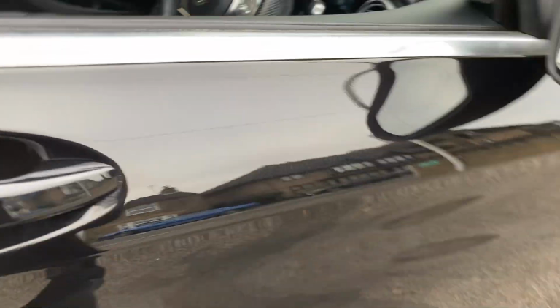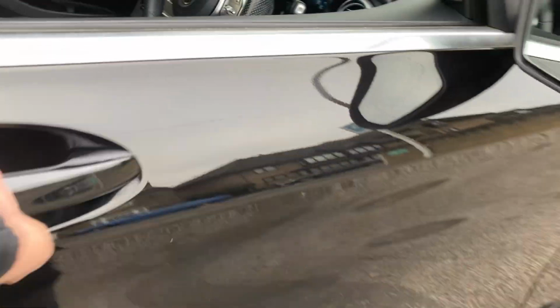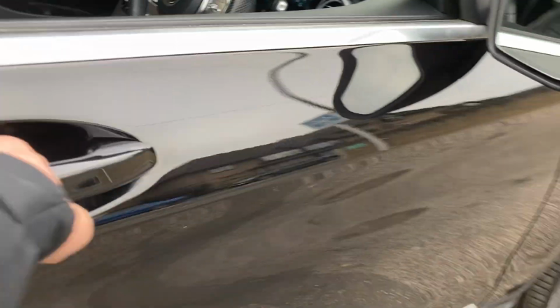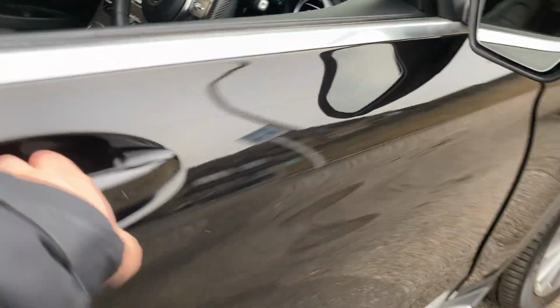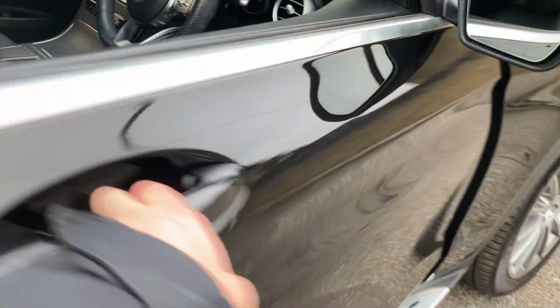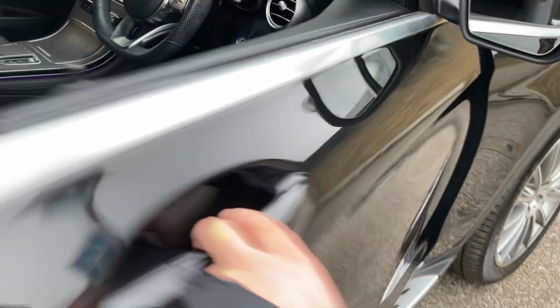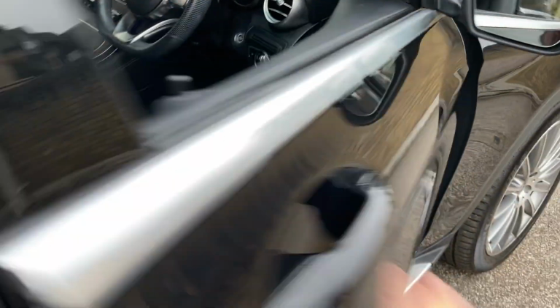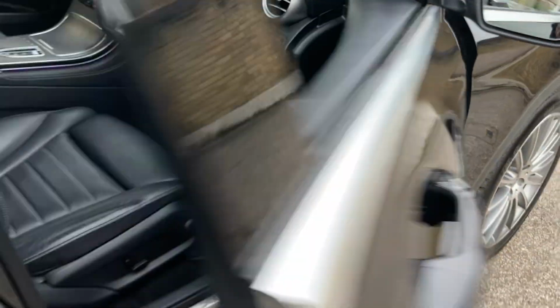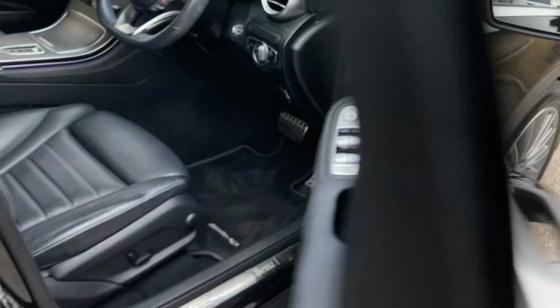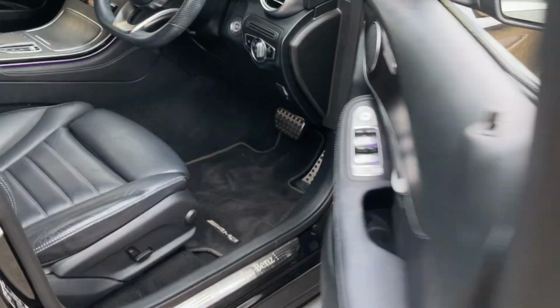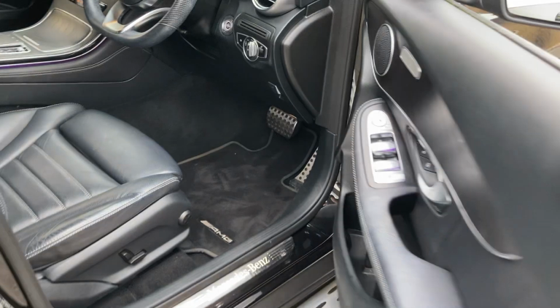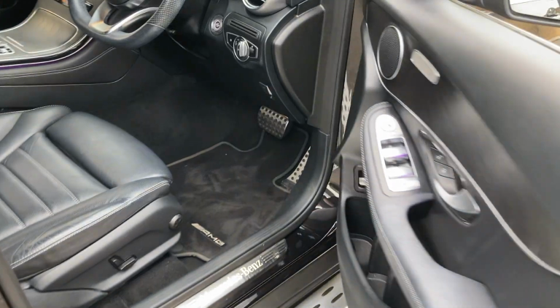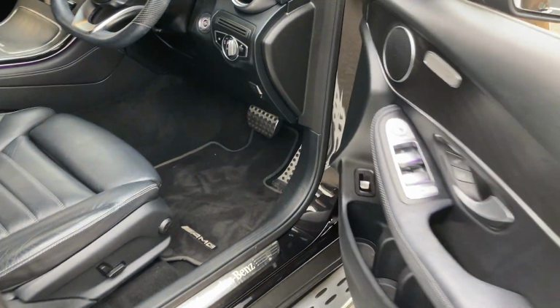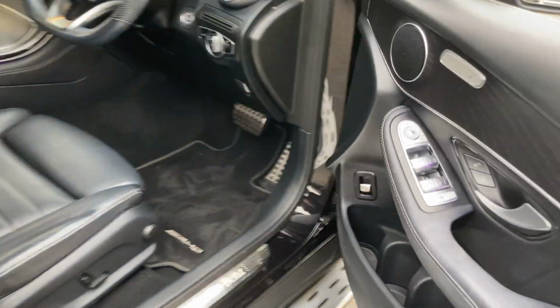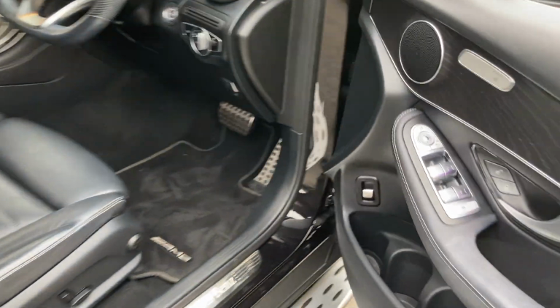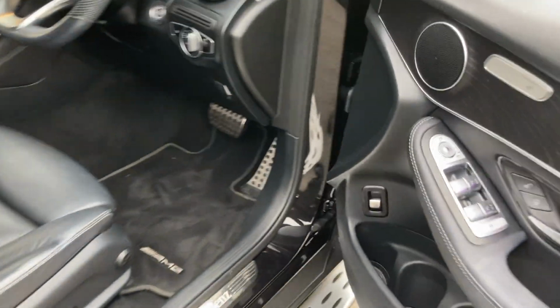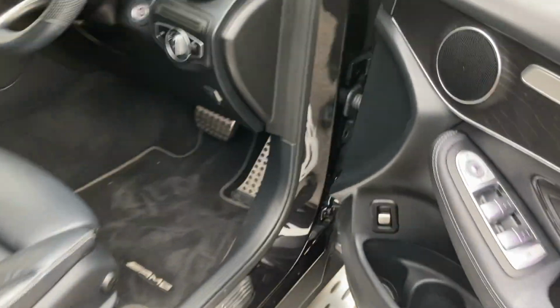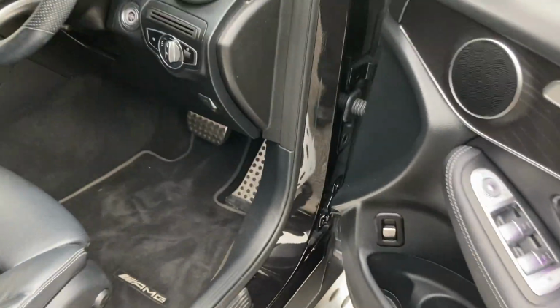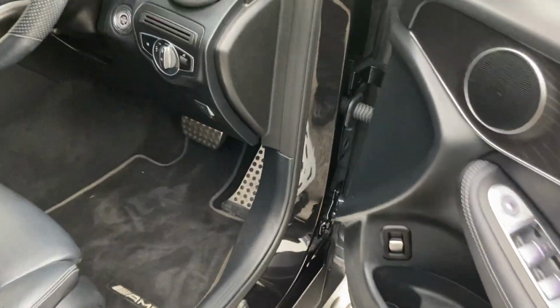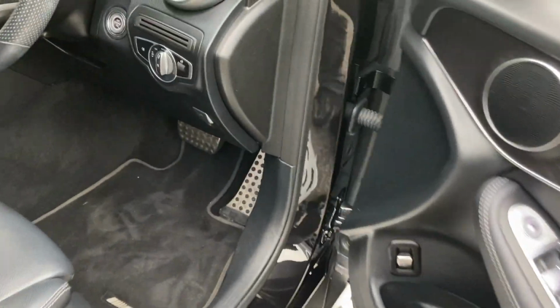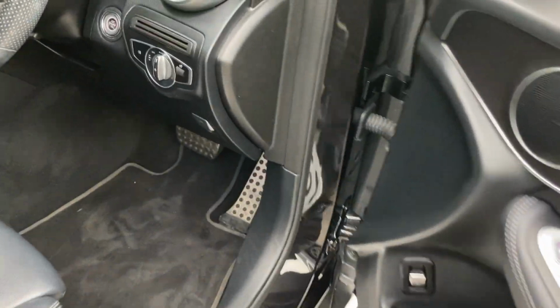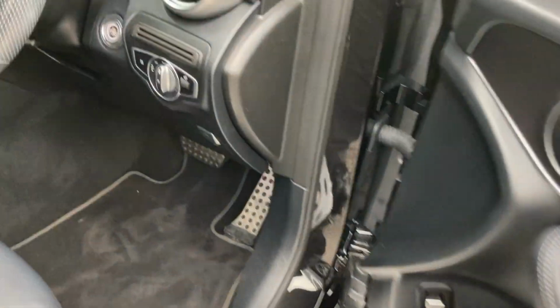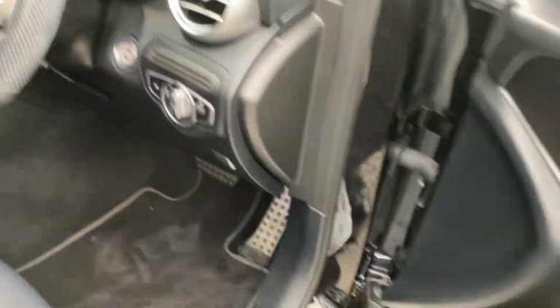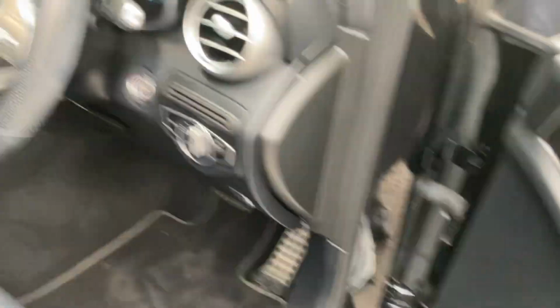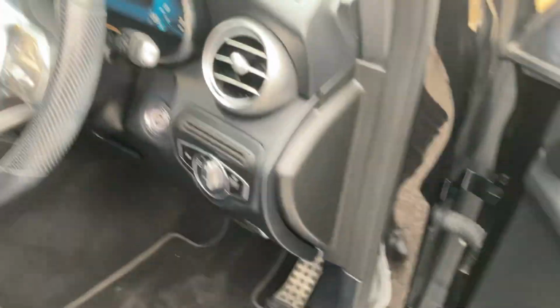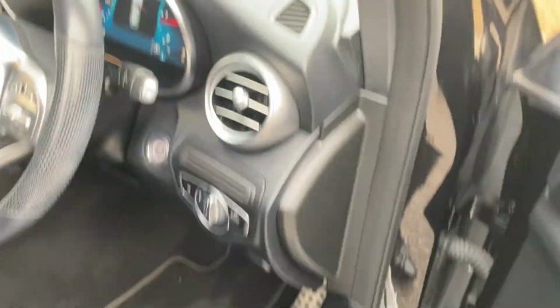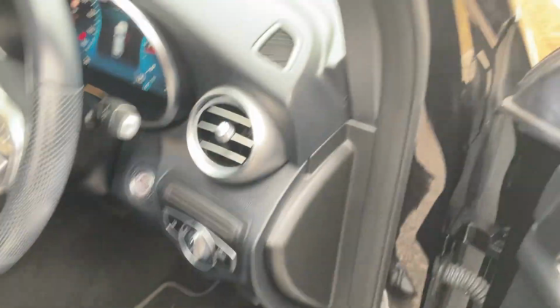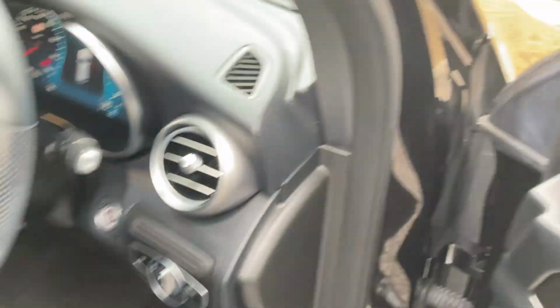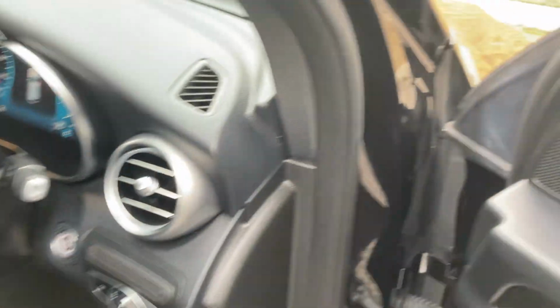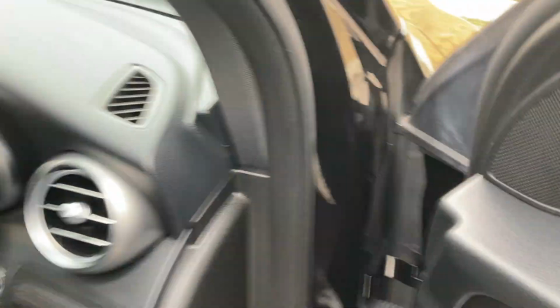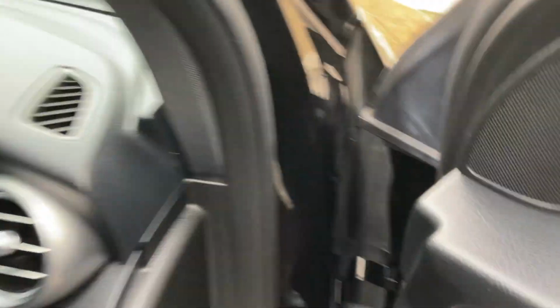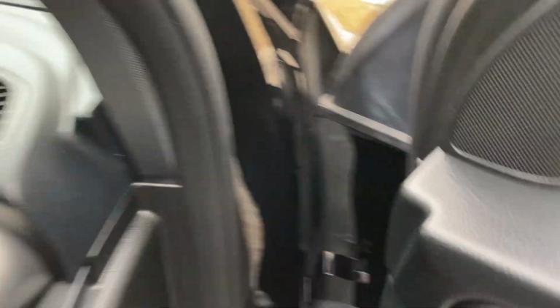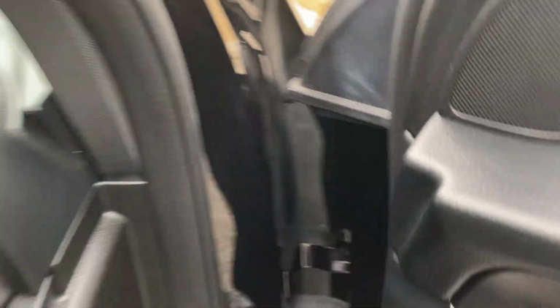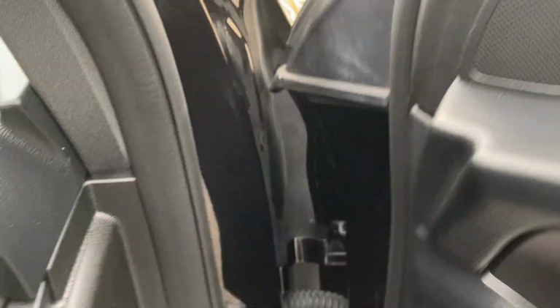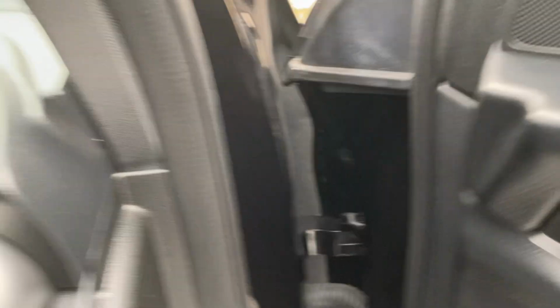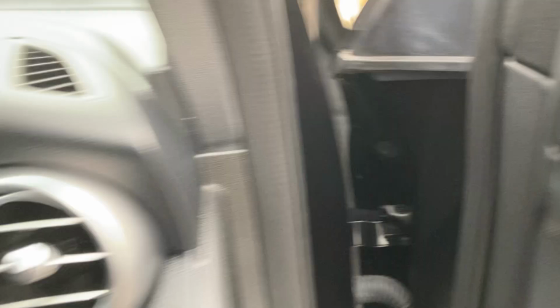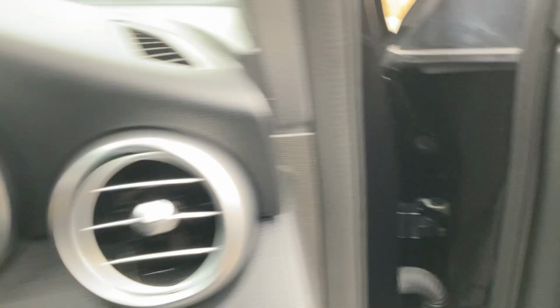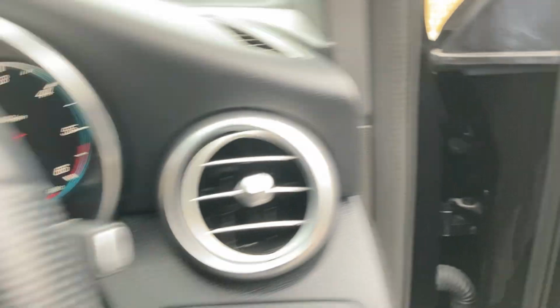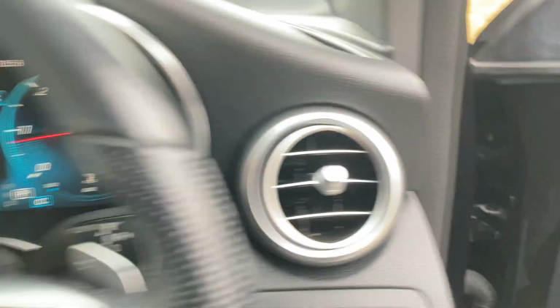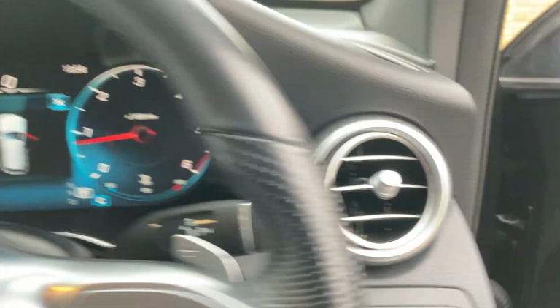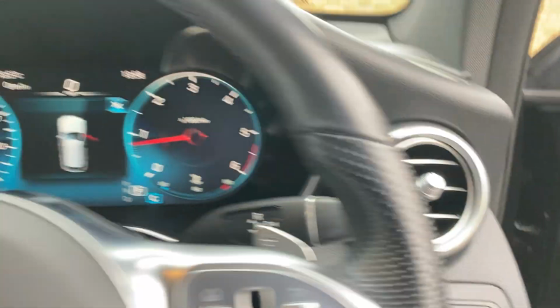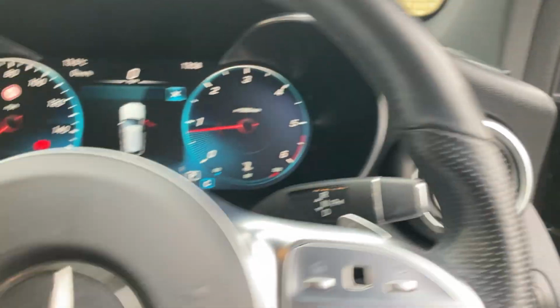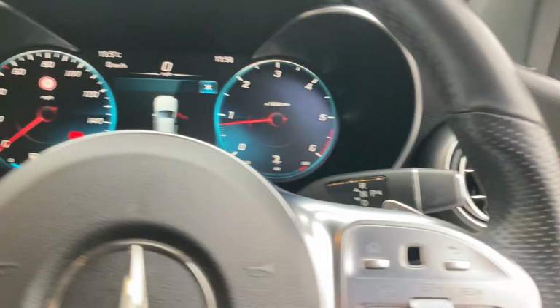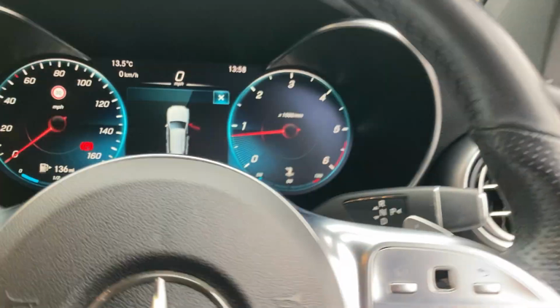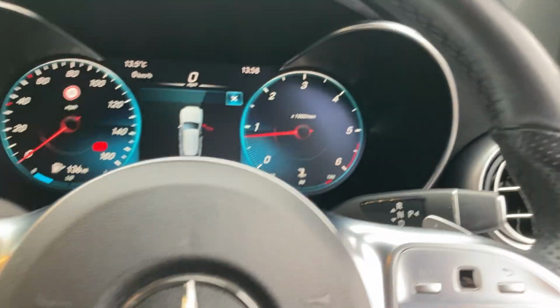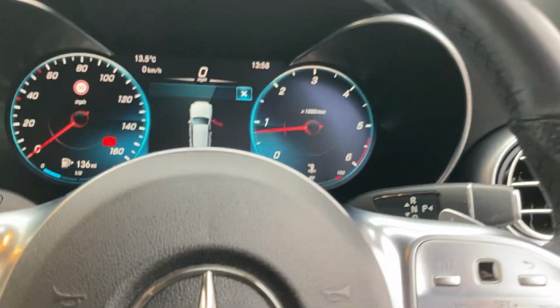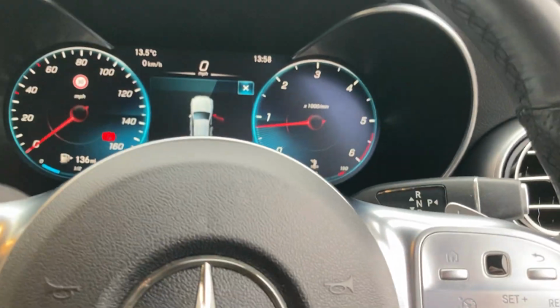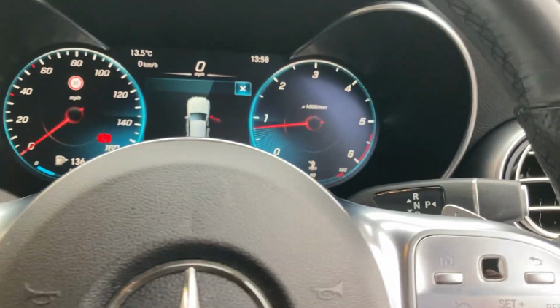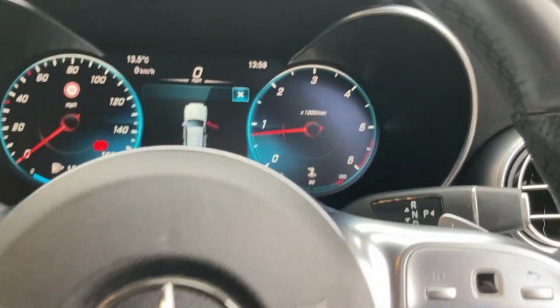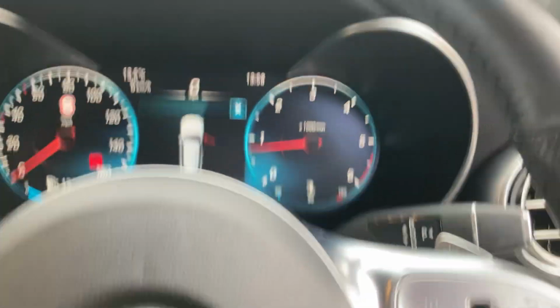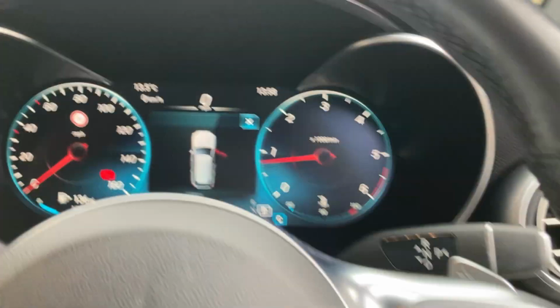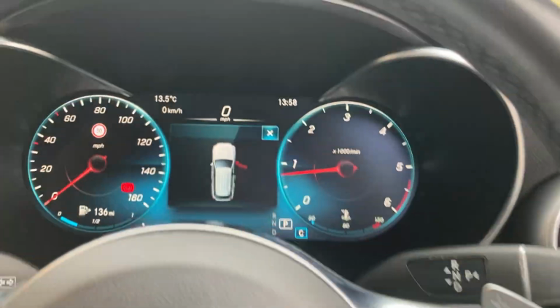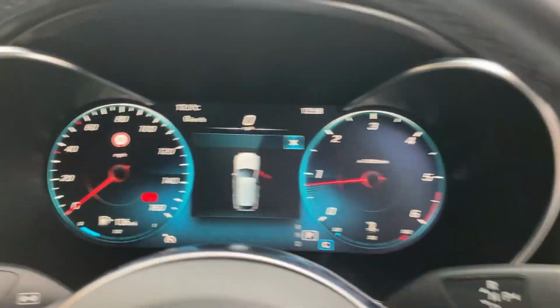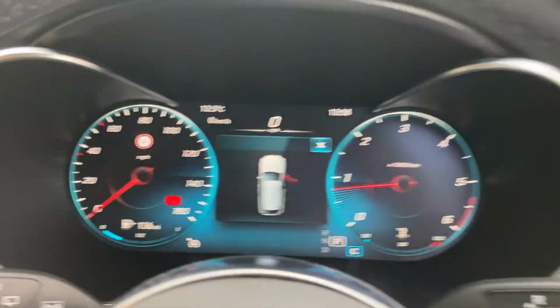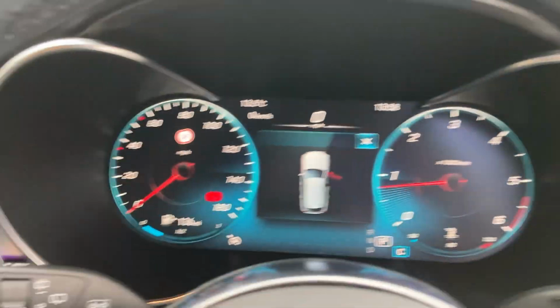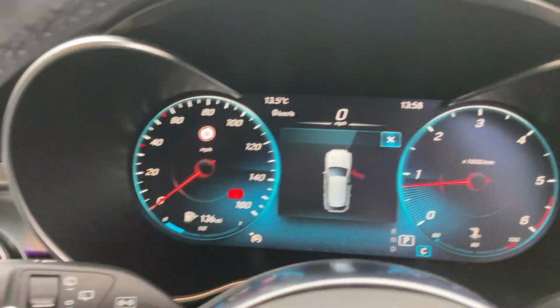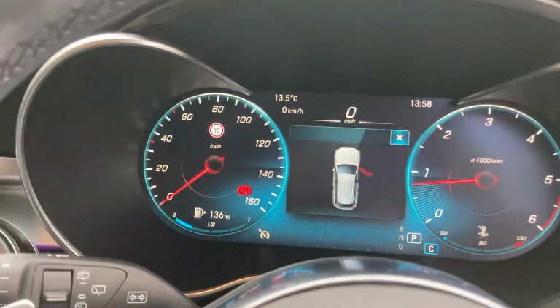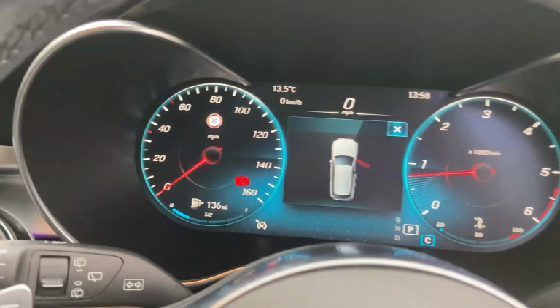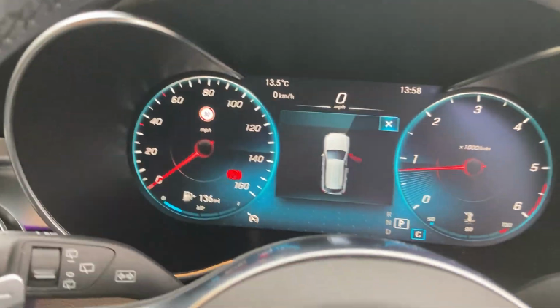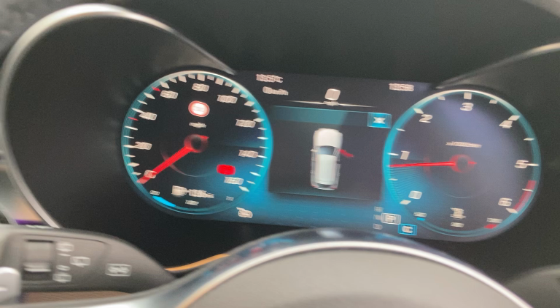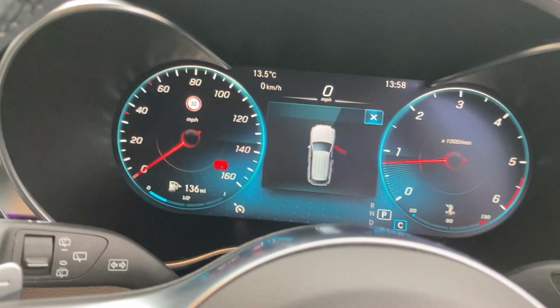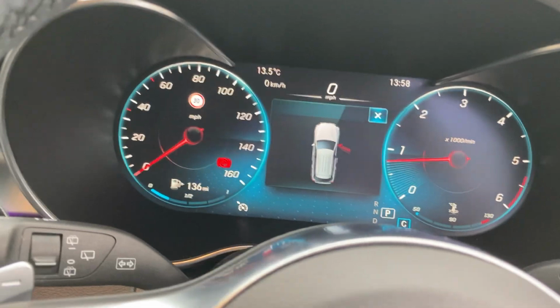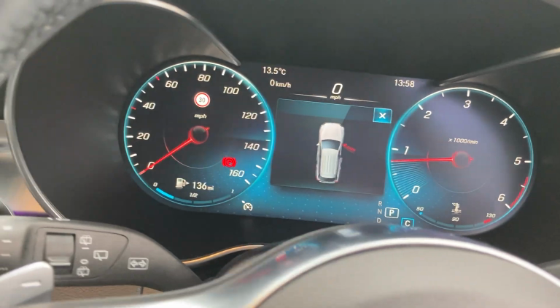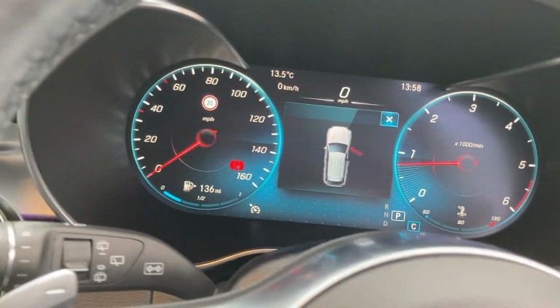We bought this car directly from the original owner — she was a lady from Wales — so it's nice that it's a one-owner car.